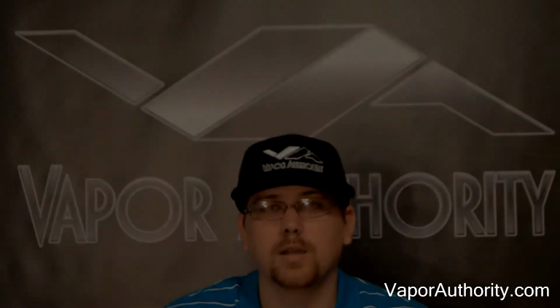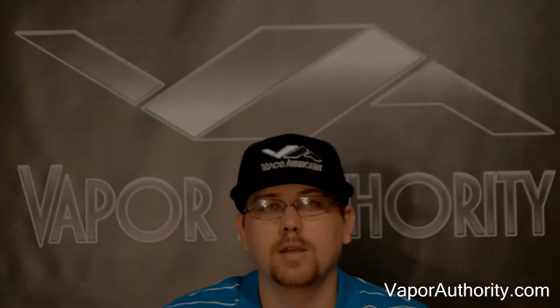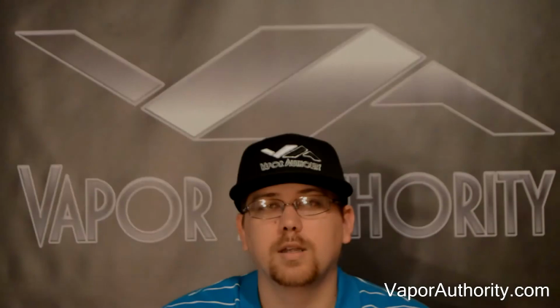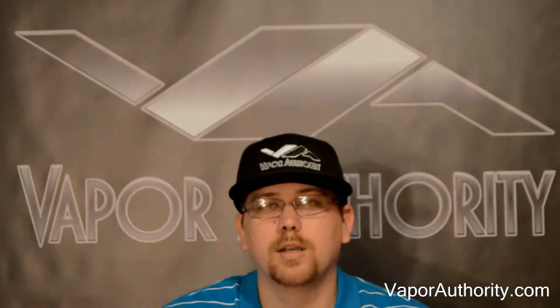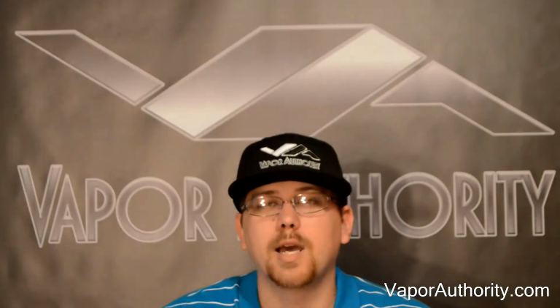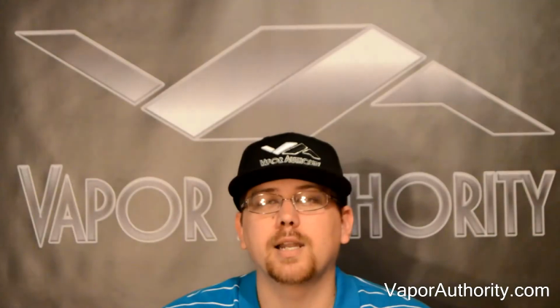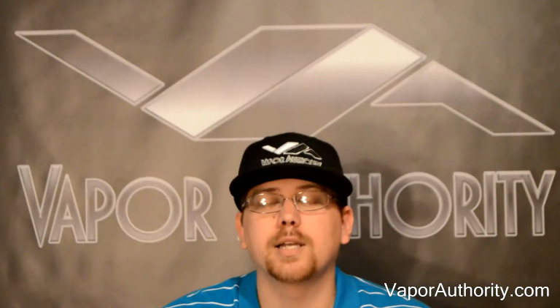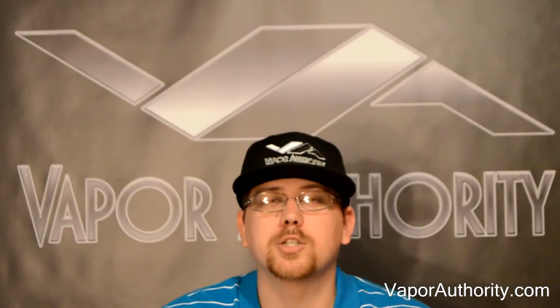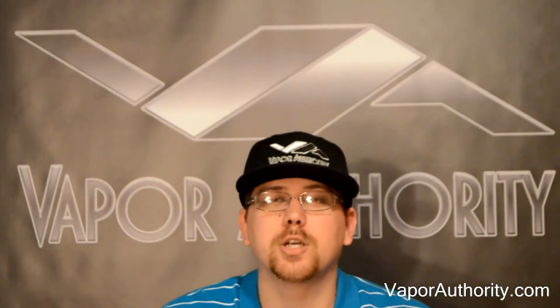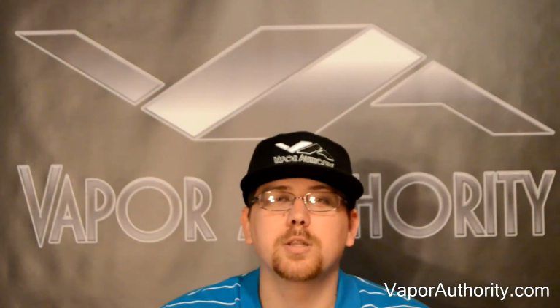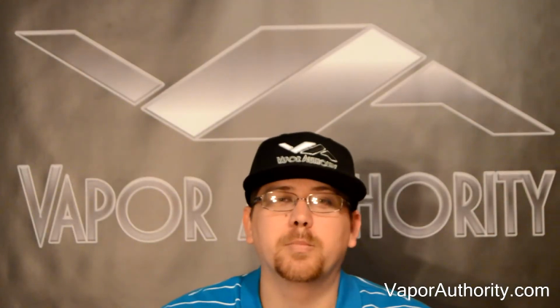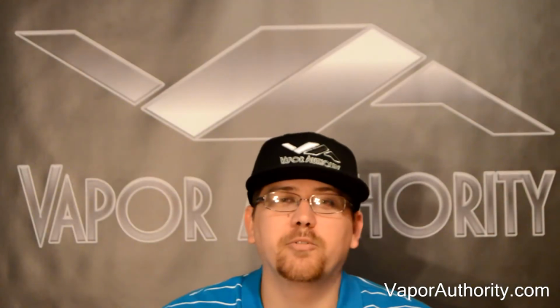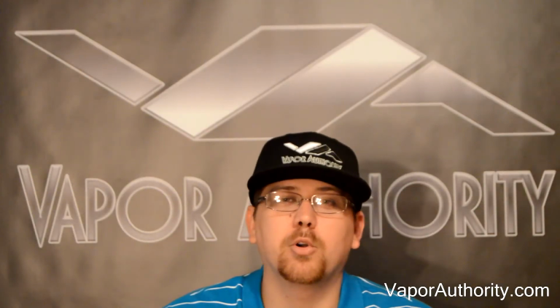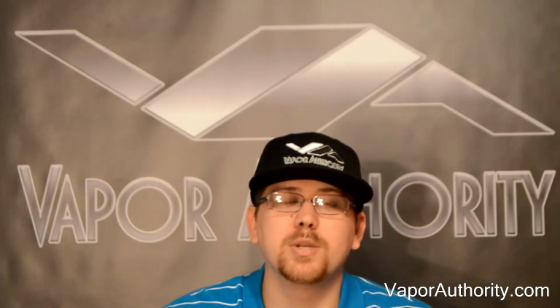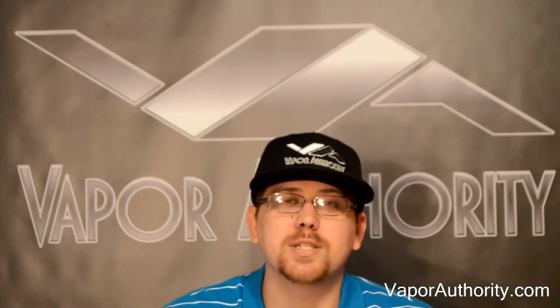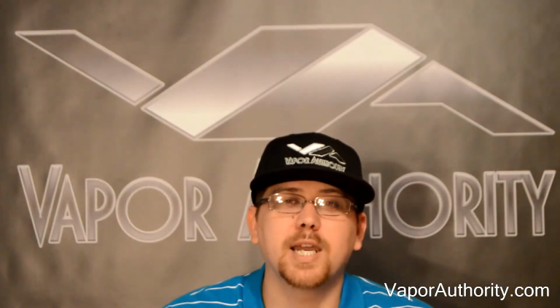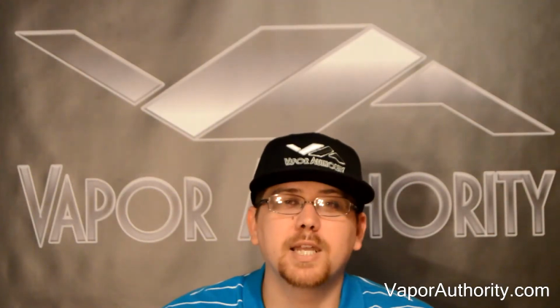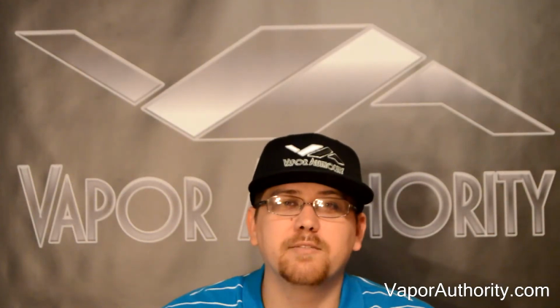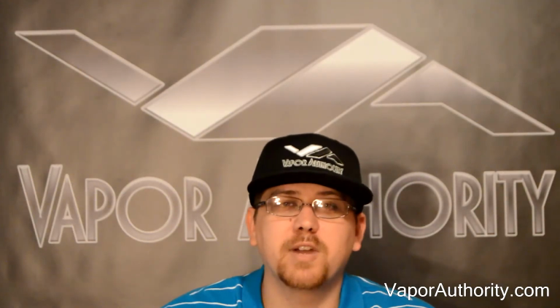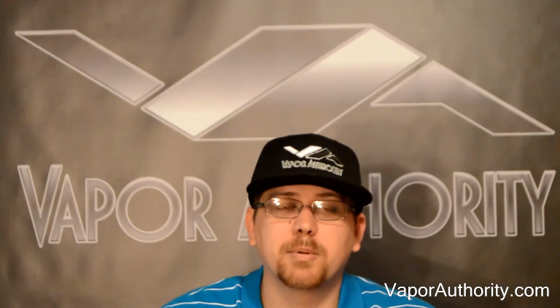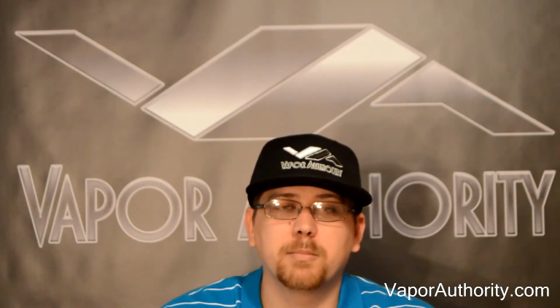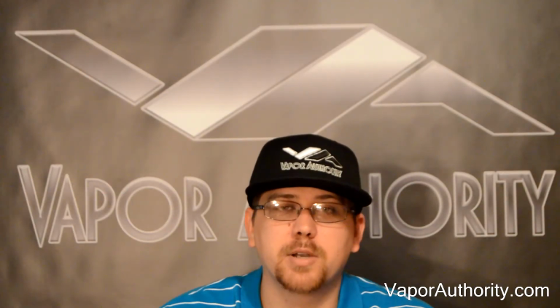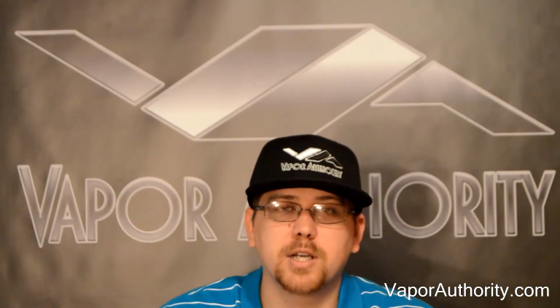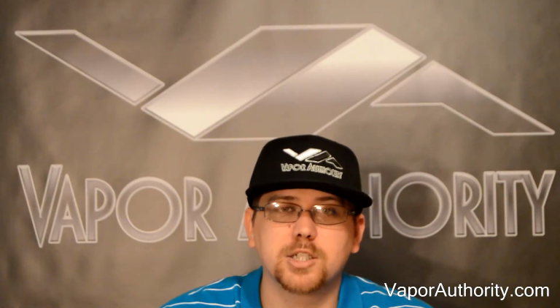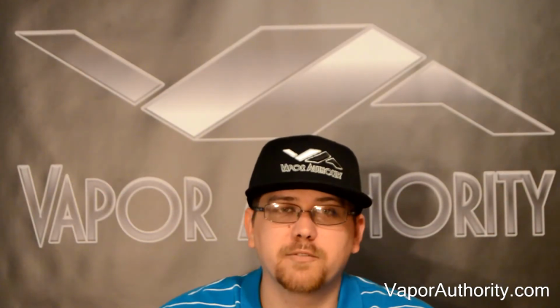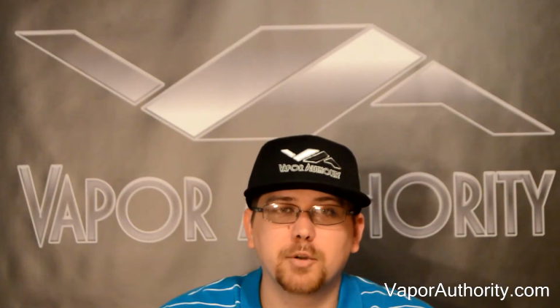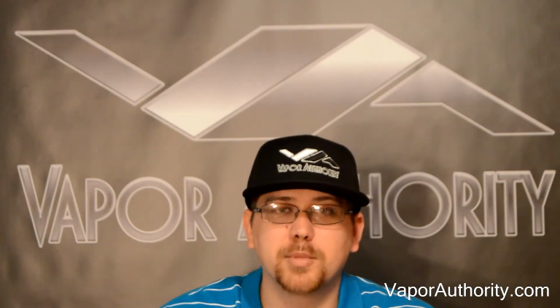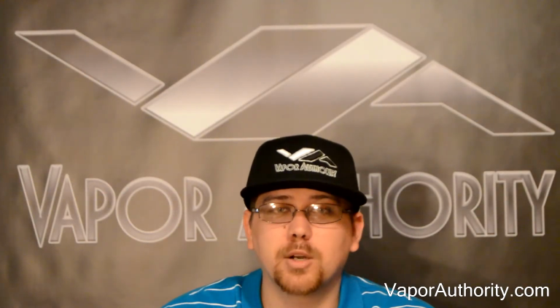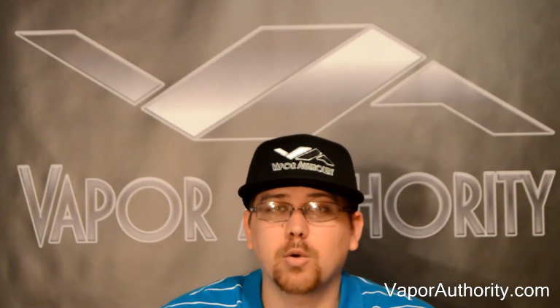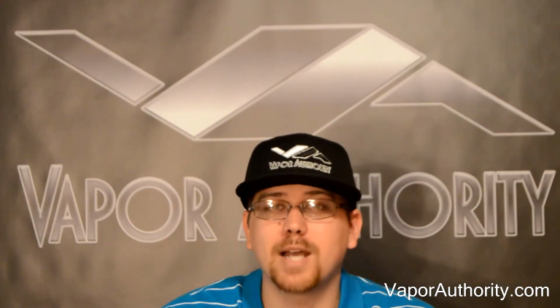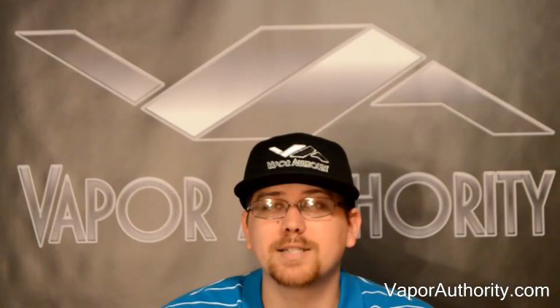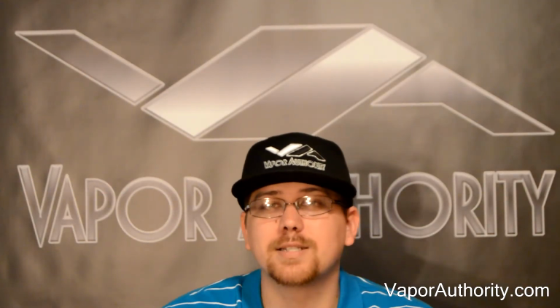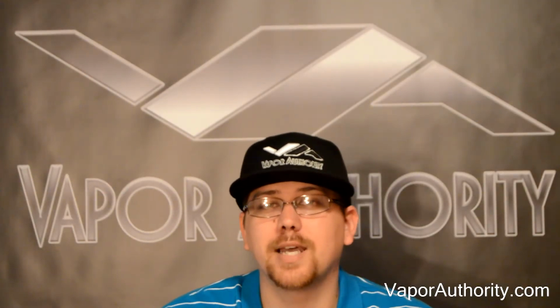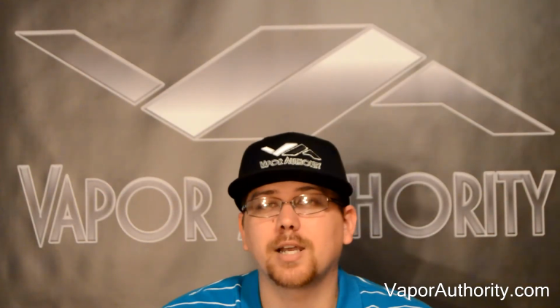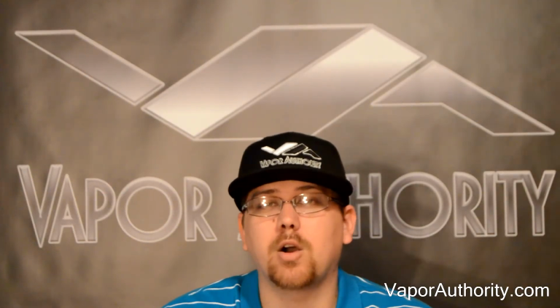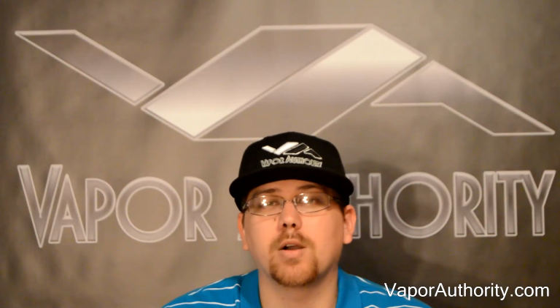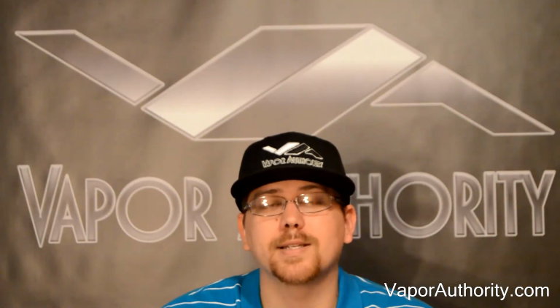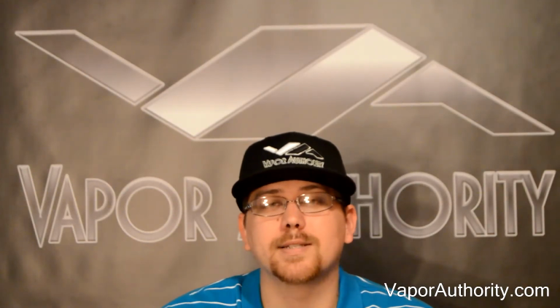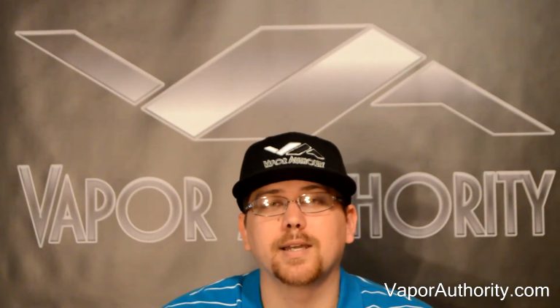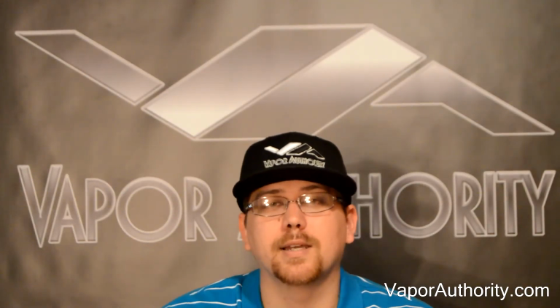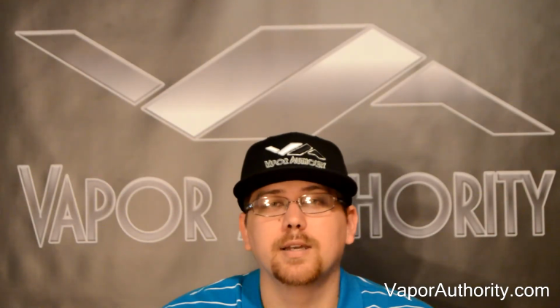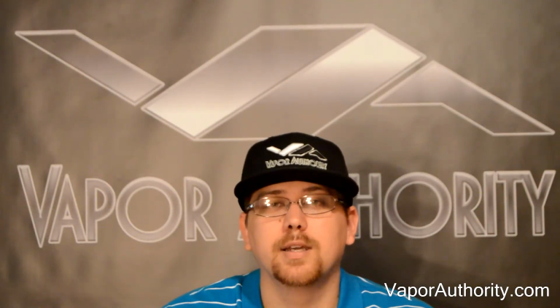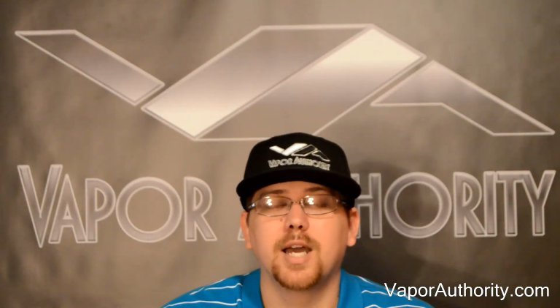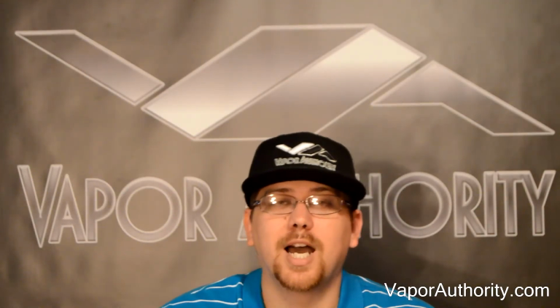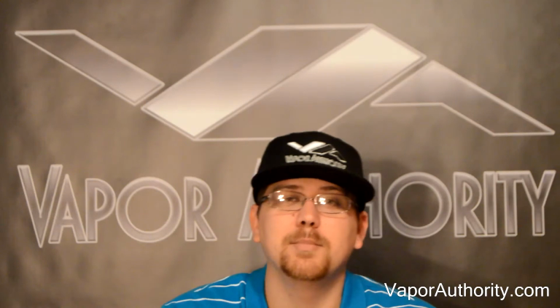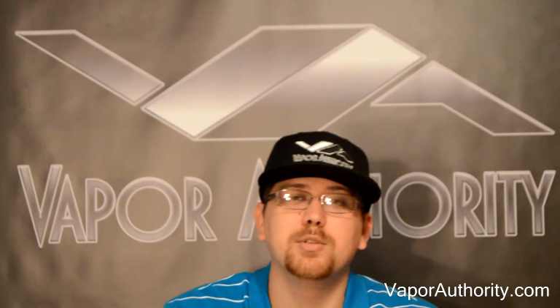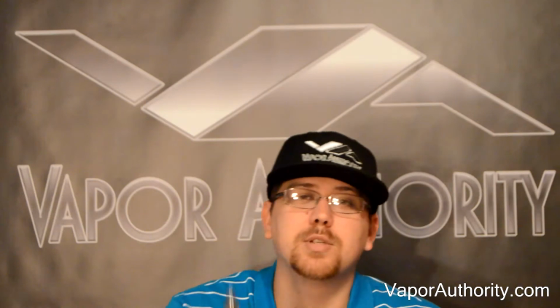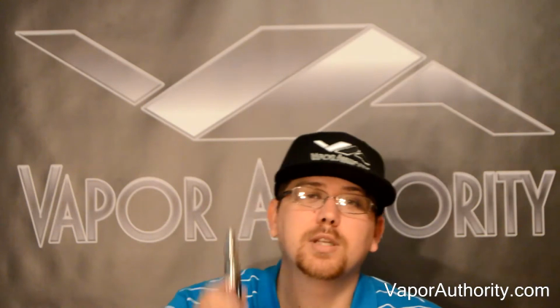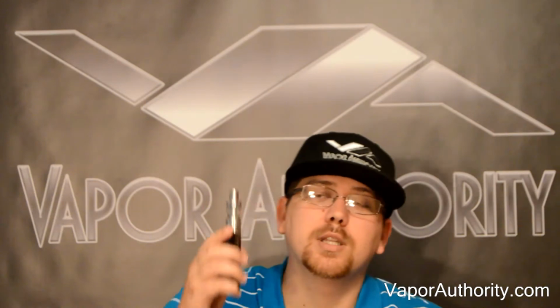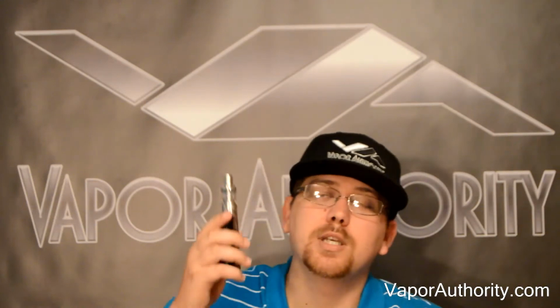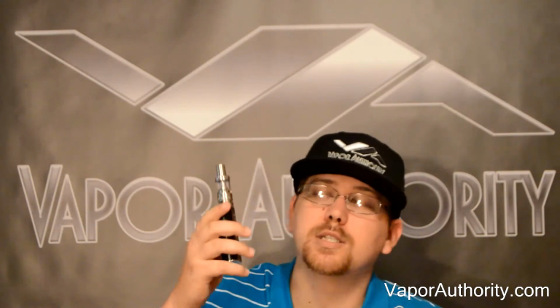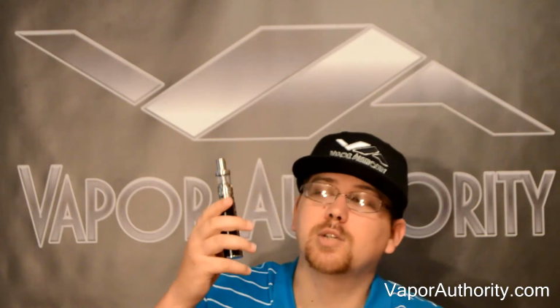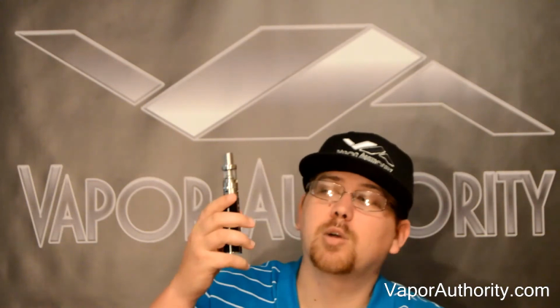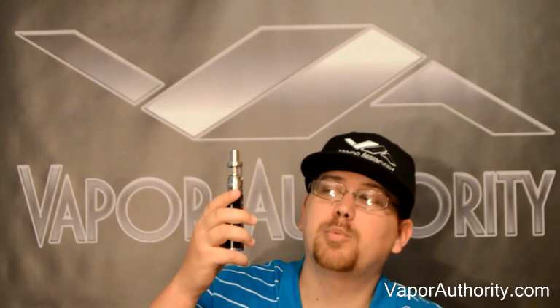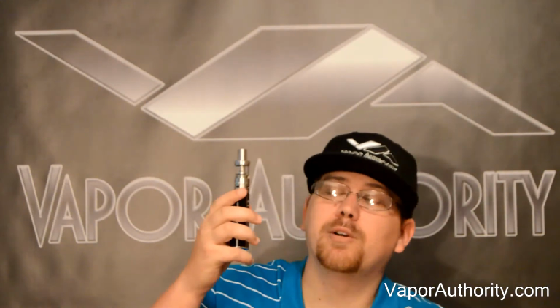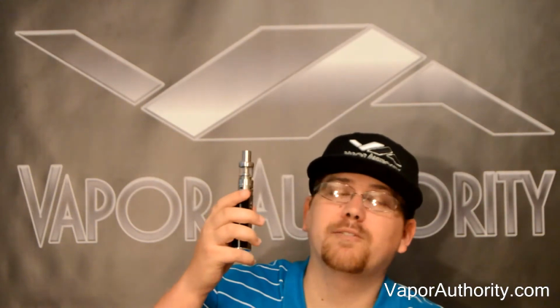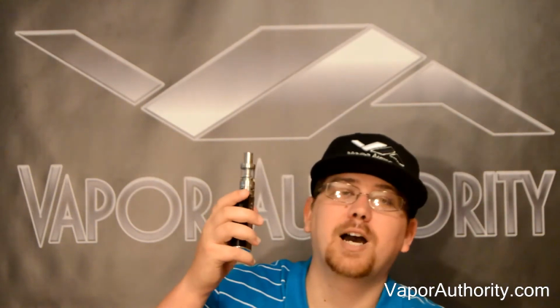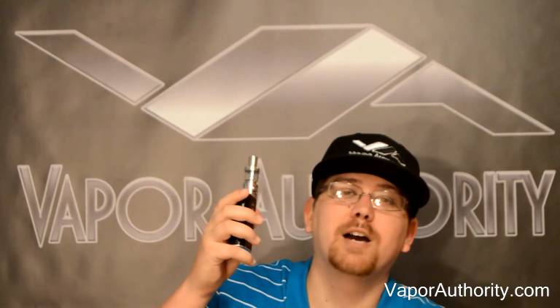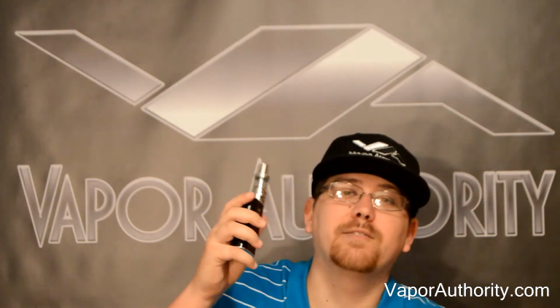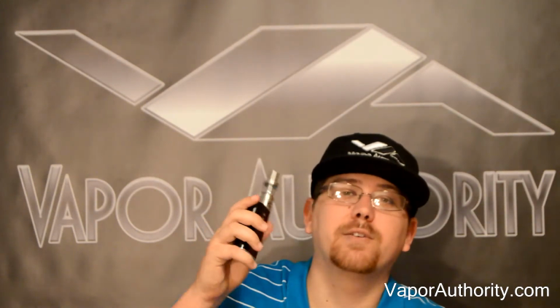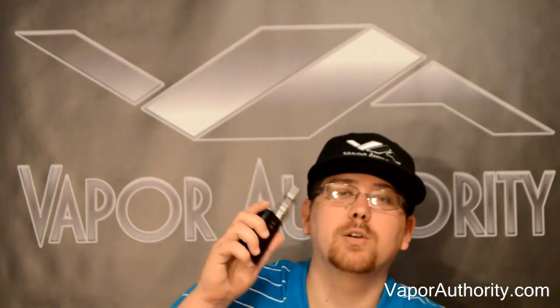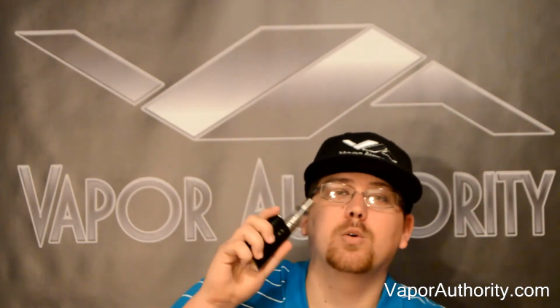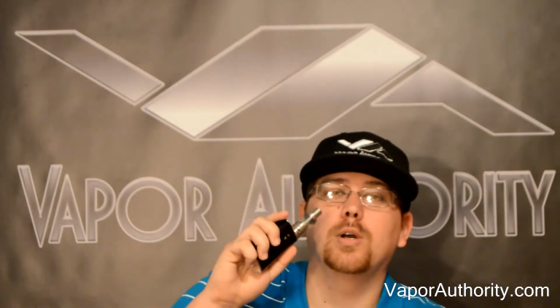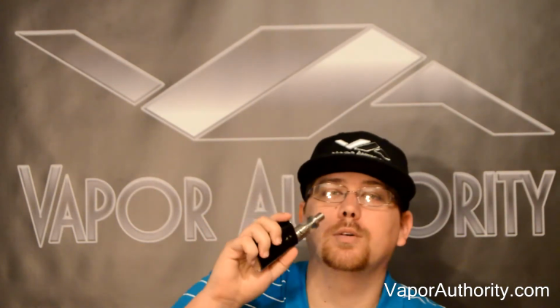Now I'd like to show you the performance and the vapor production from the Horizon Tech Arctic Tank. I'm using the 0.5 coil.